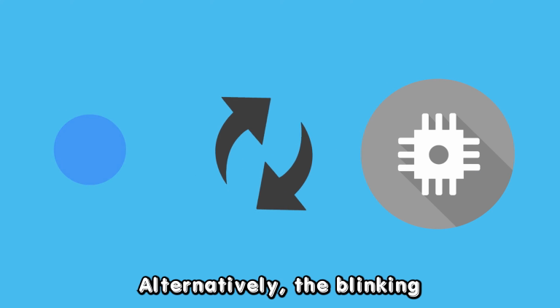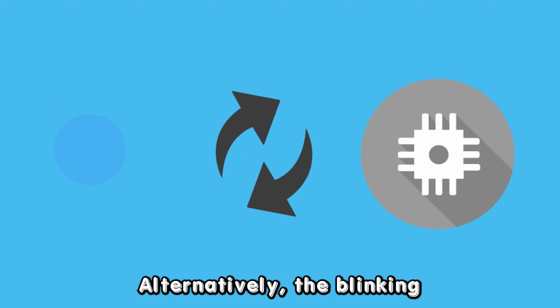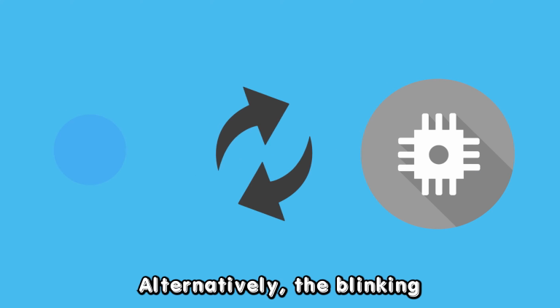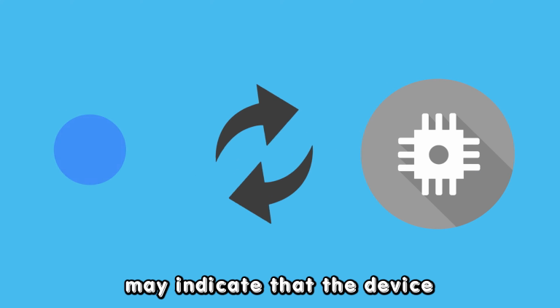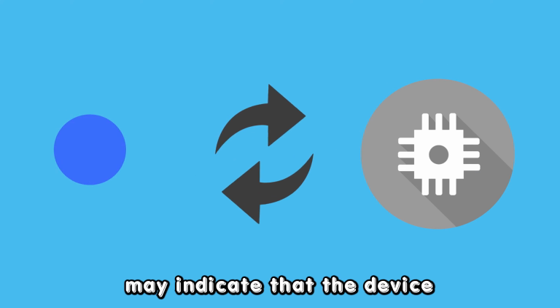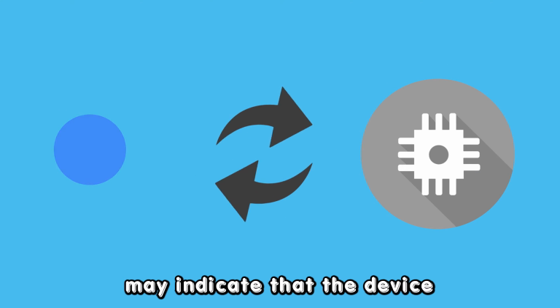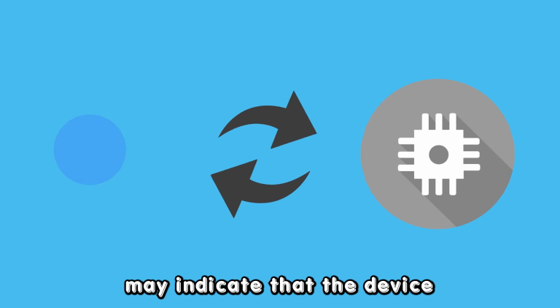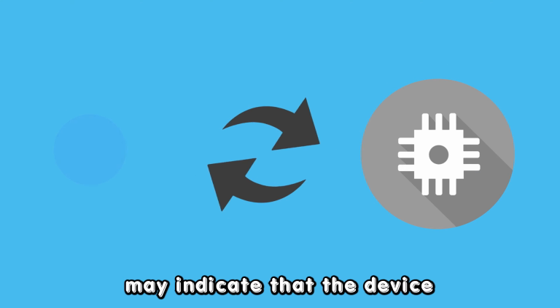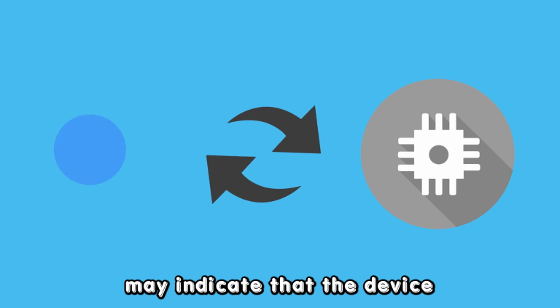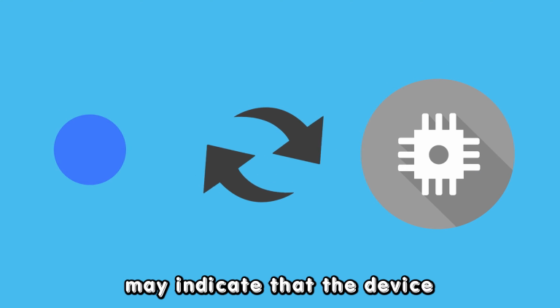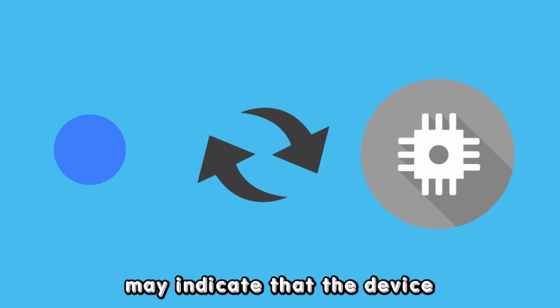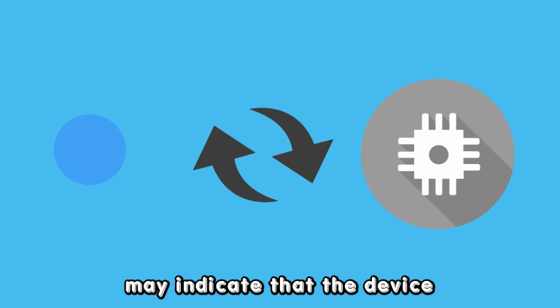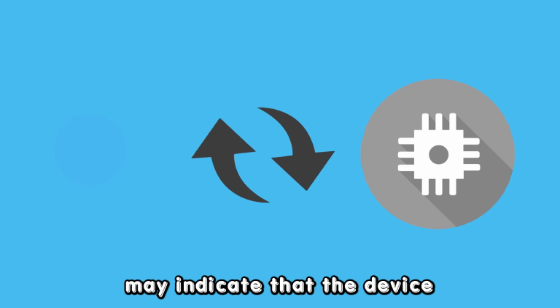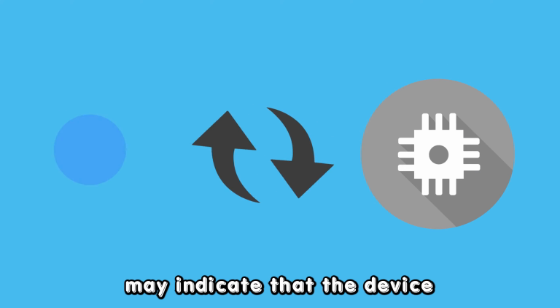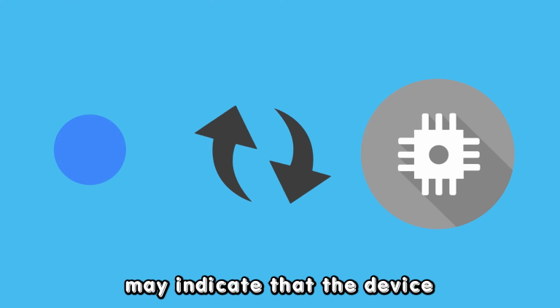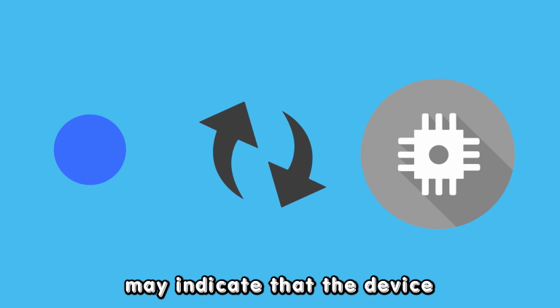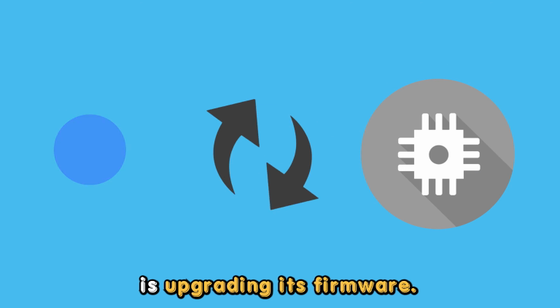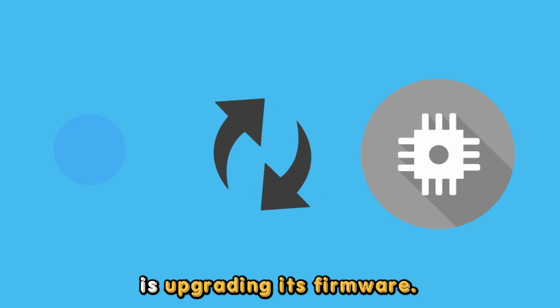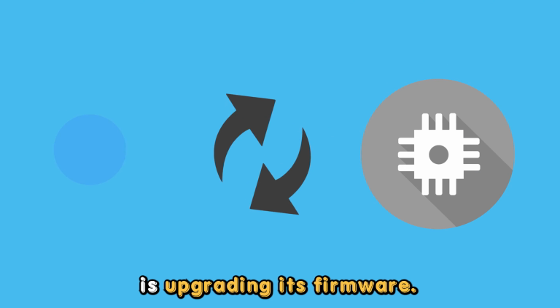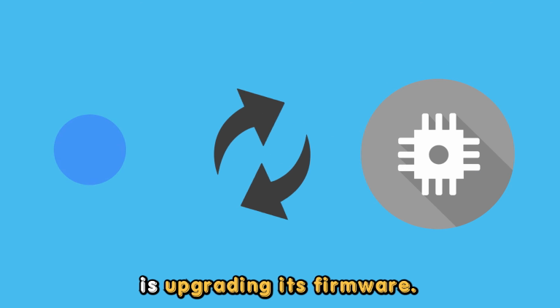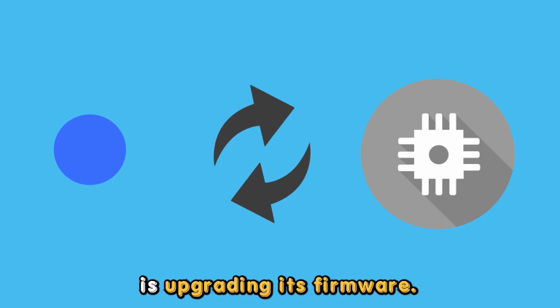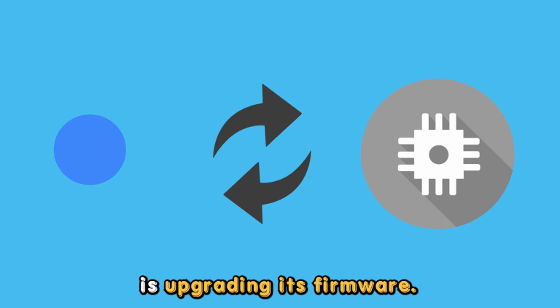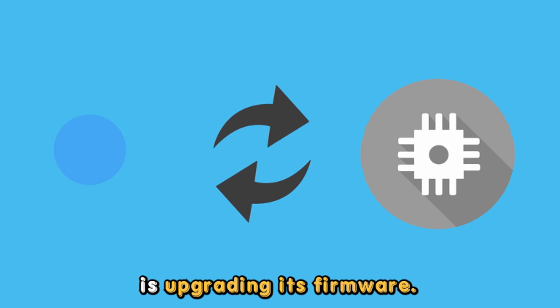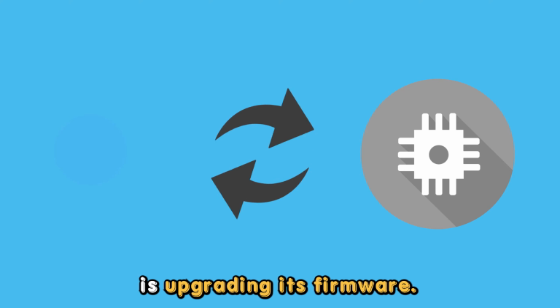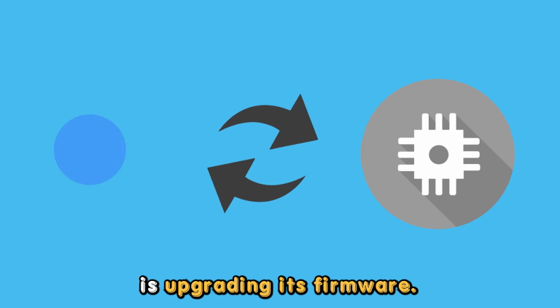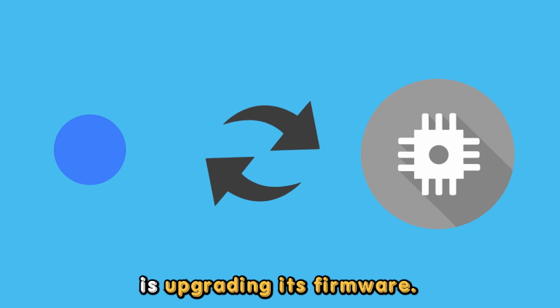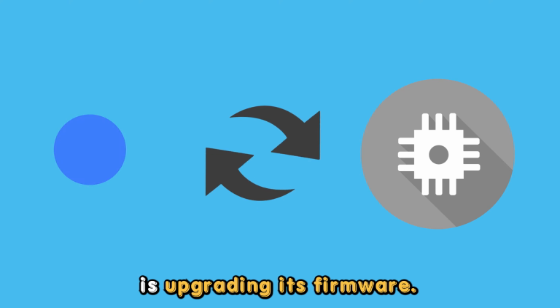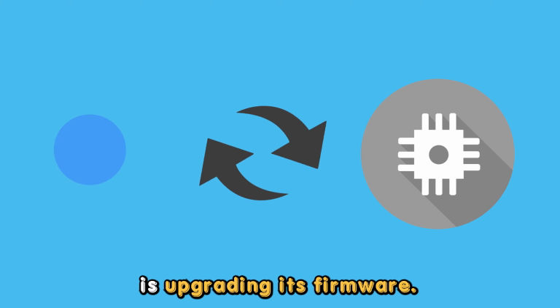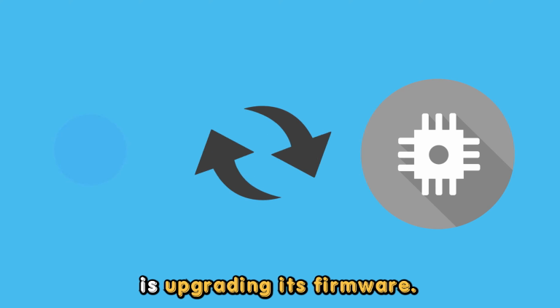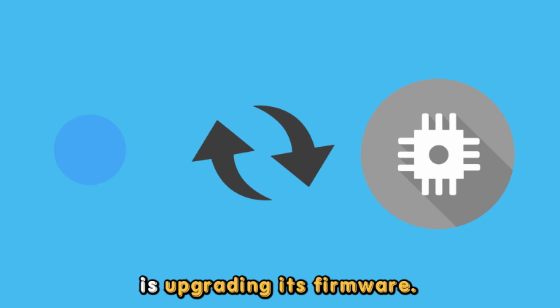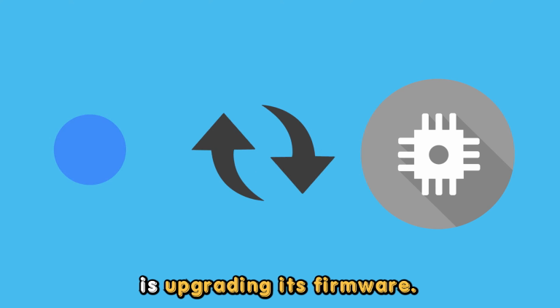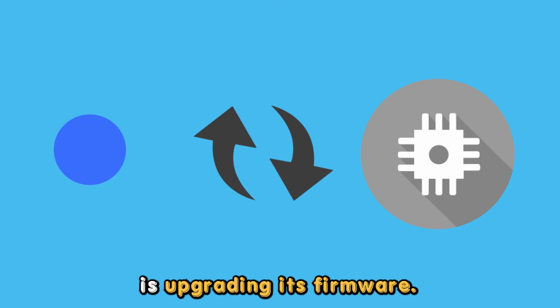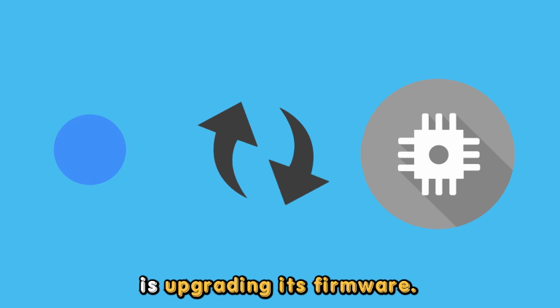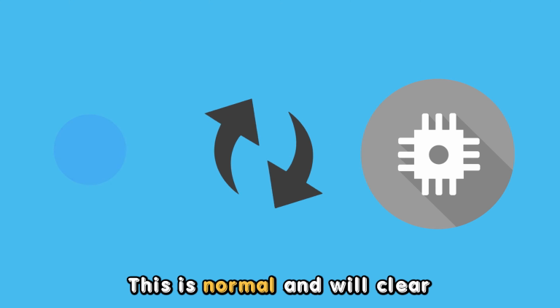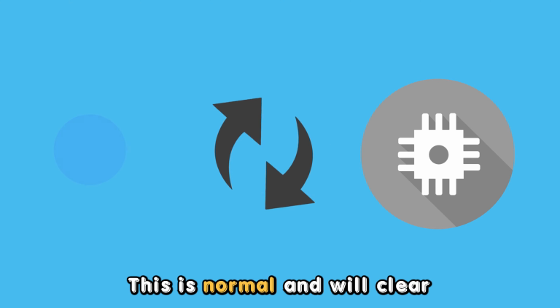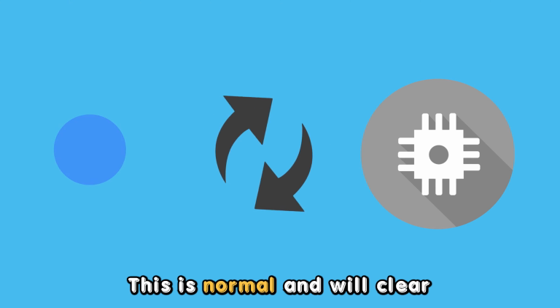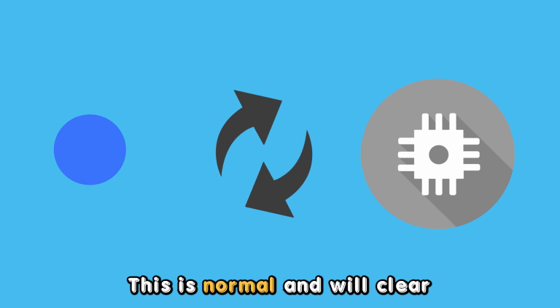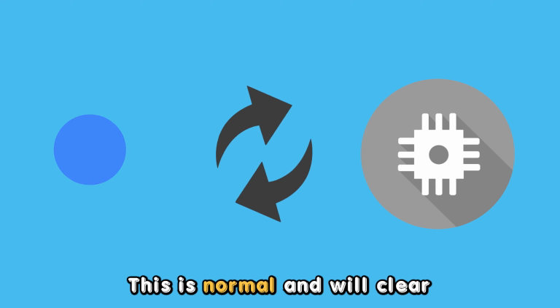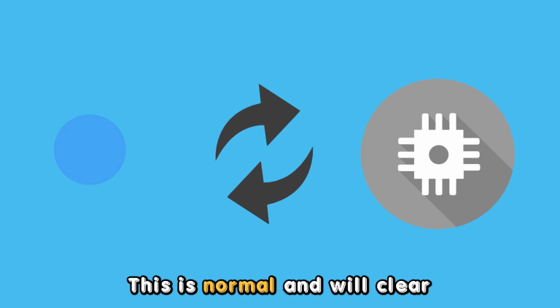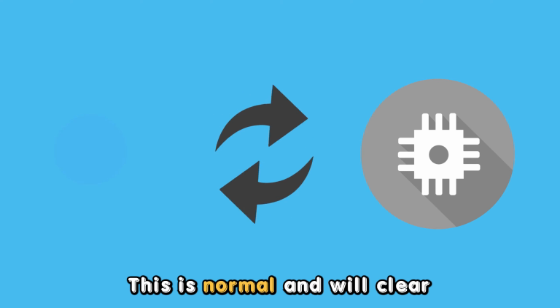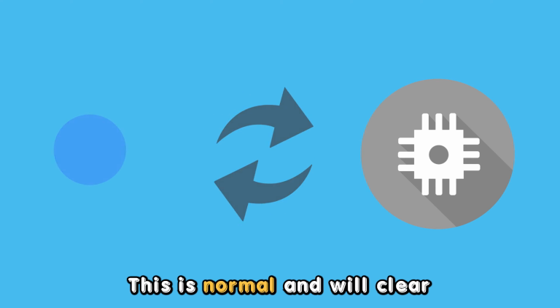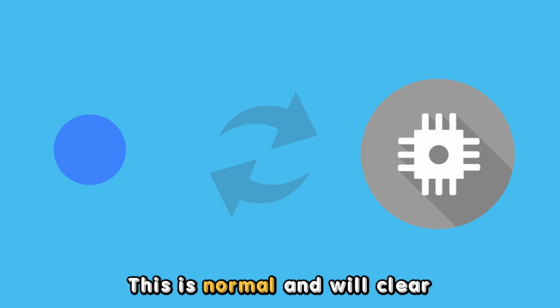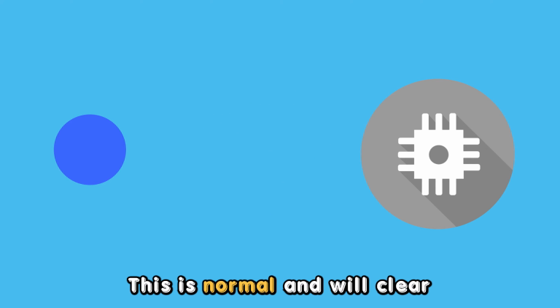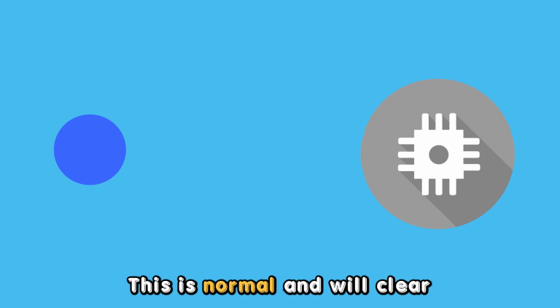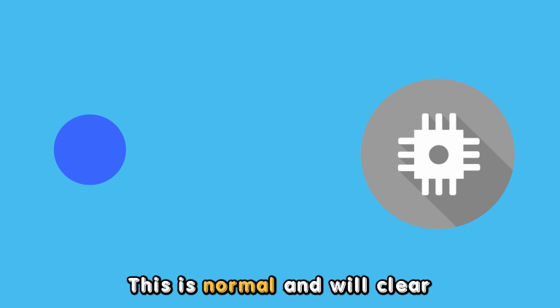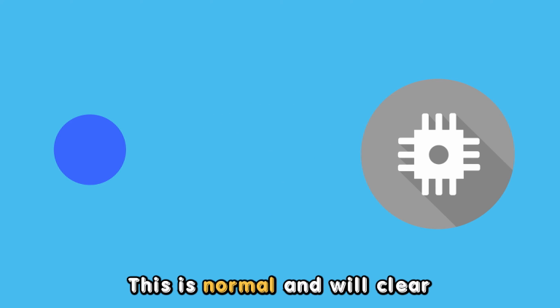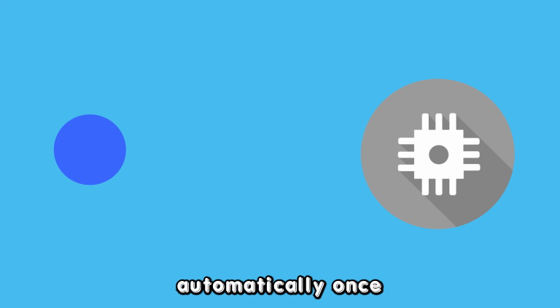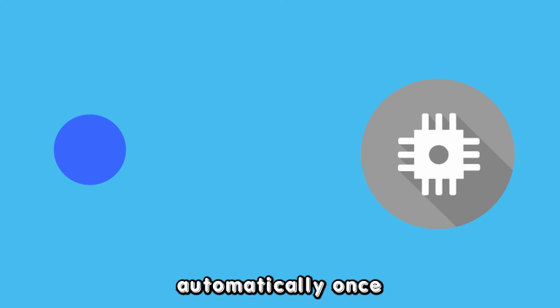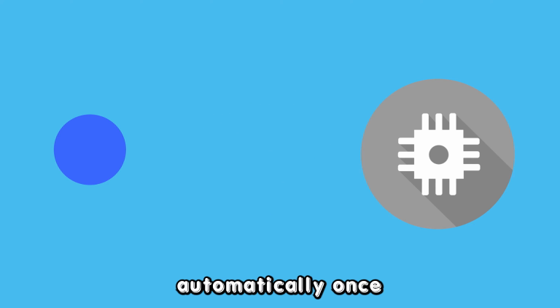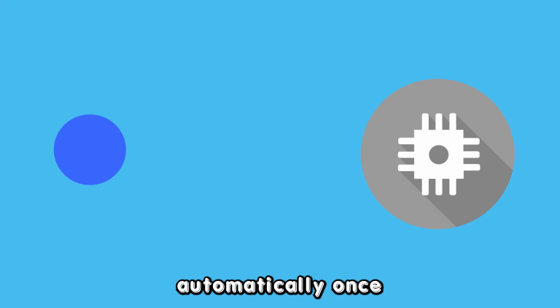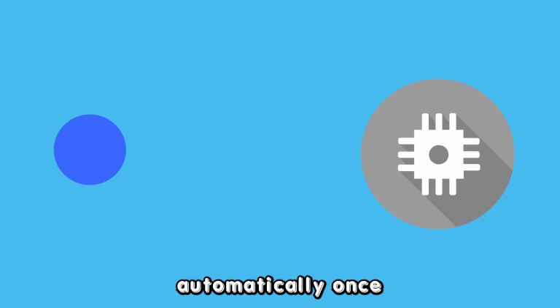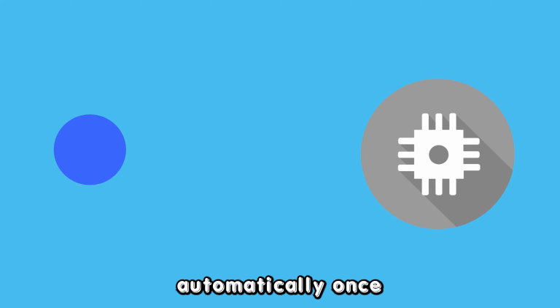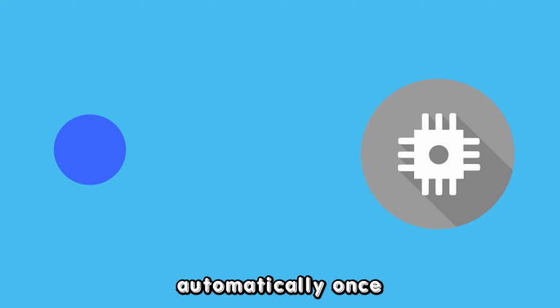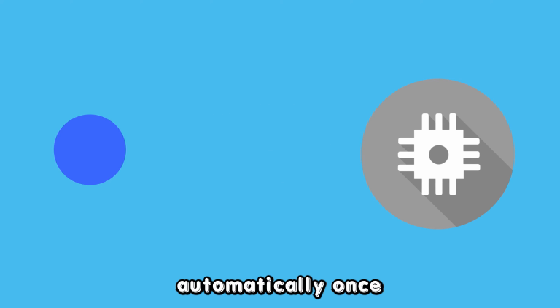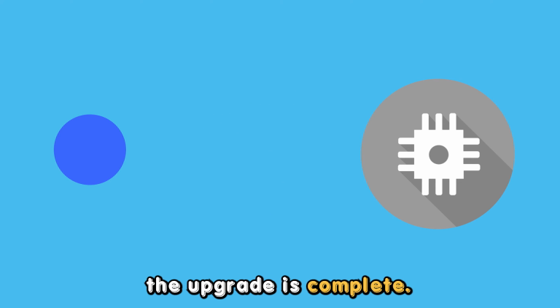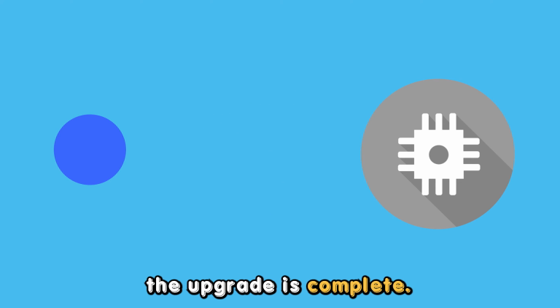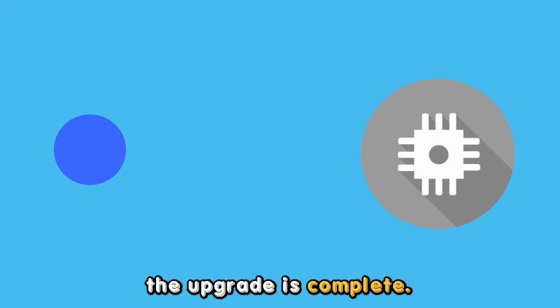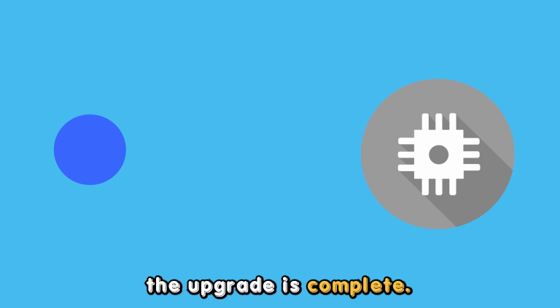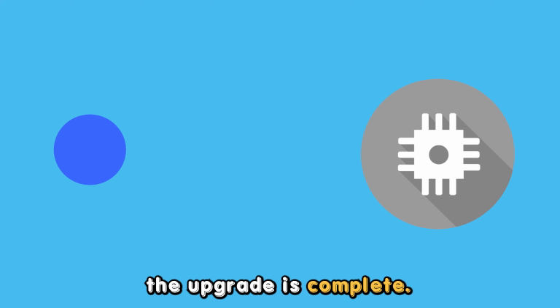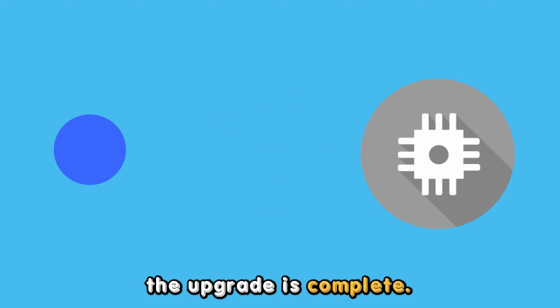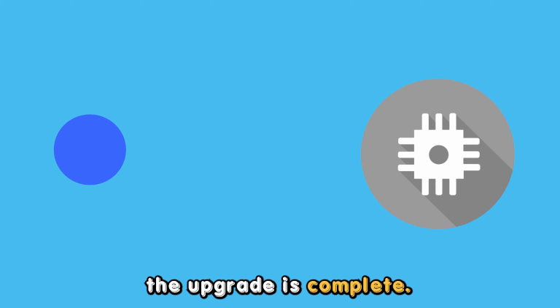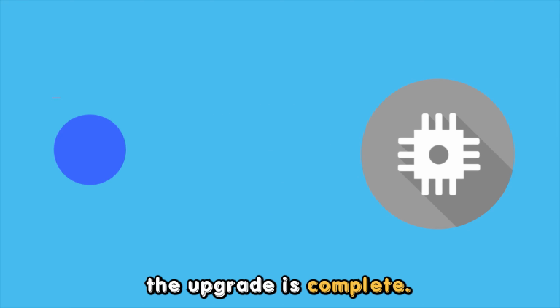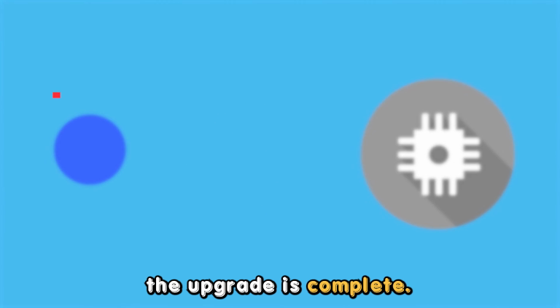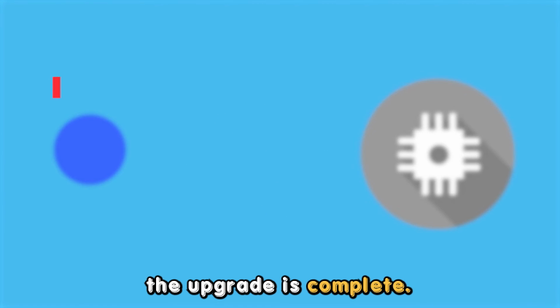Alternatively, the blinking may indicate that the device is upgrading its firmware. This is normal and will clear automatically once the upgrade is complete.